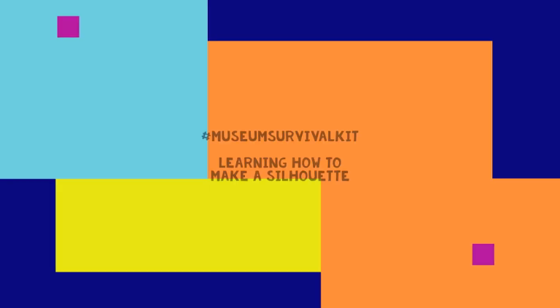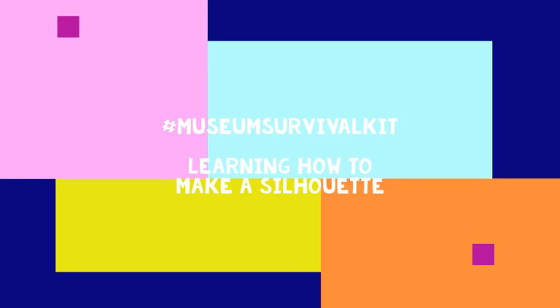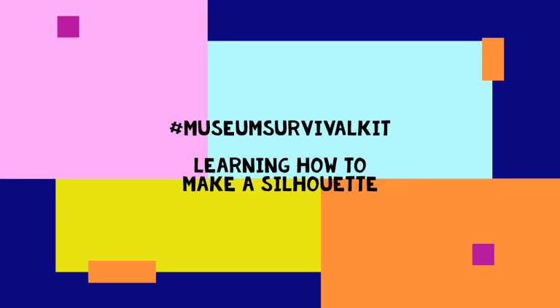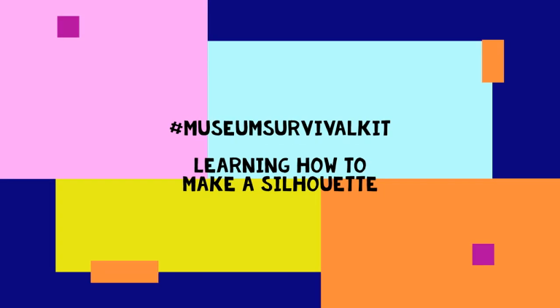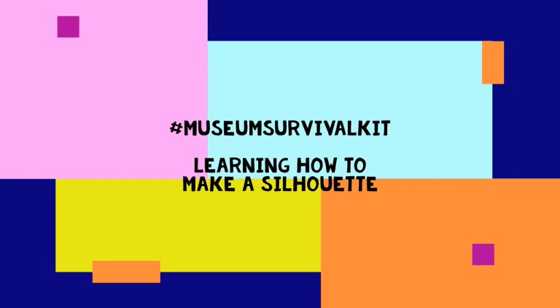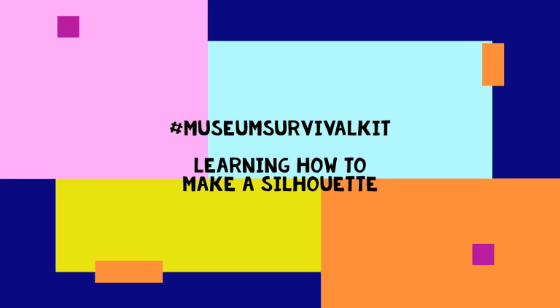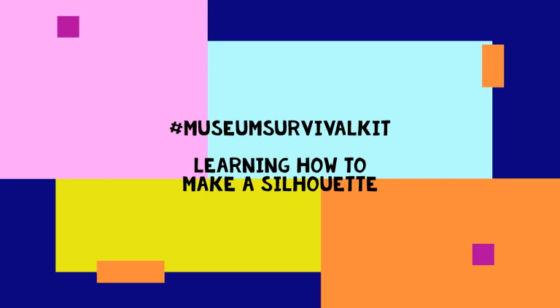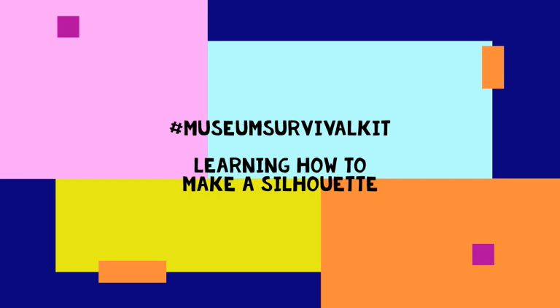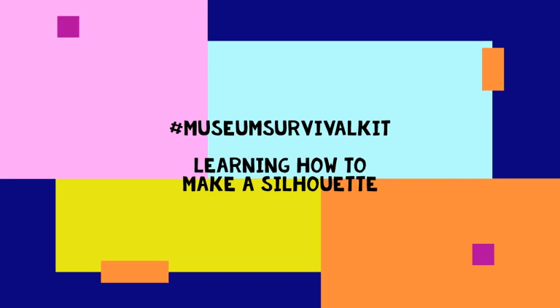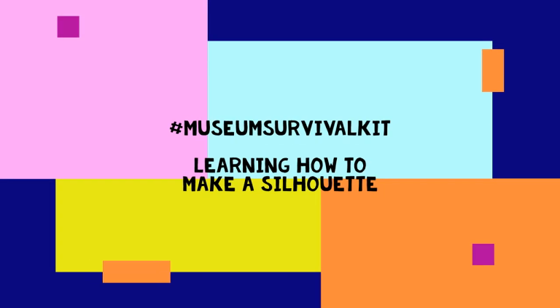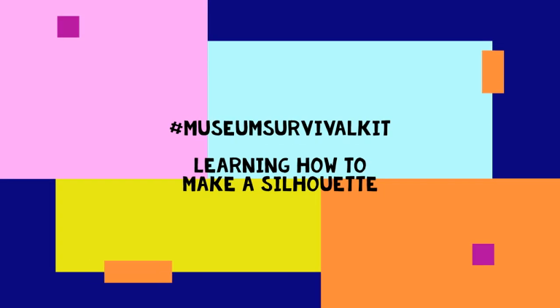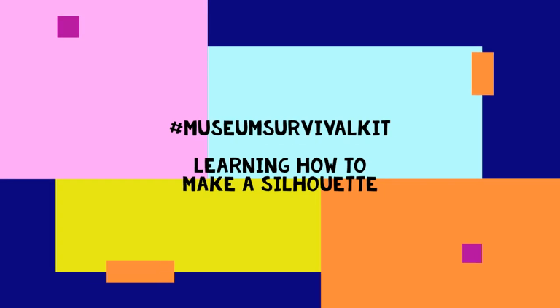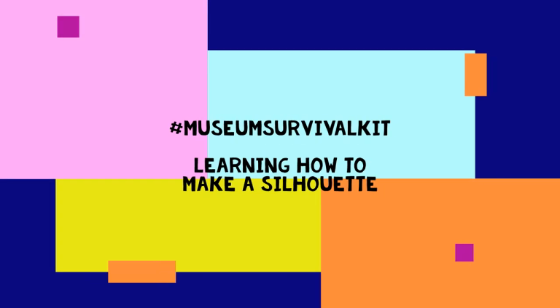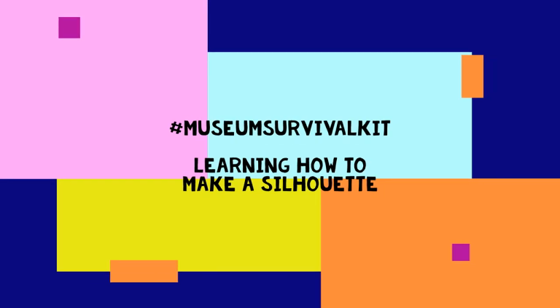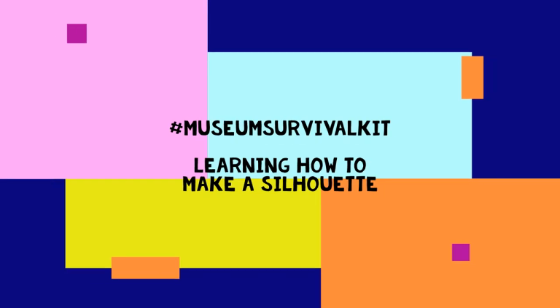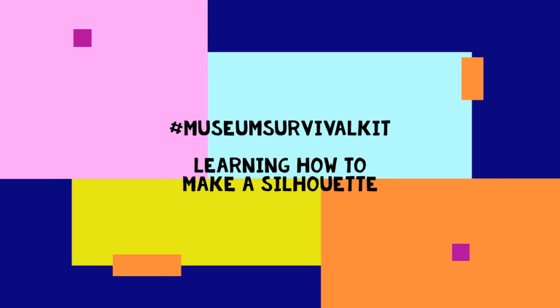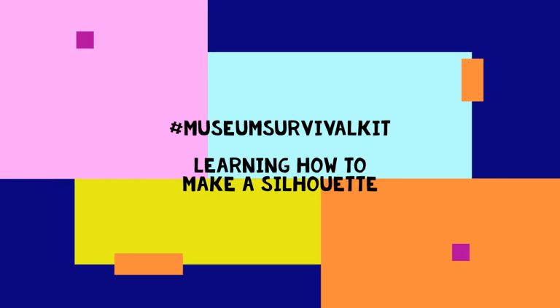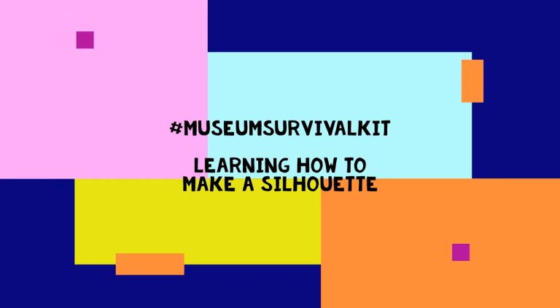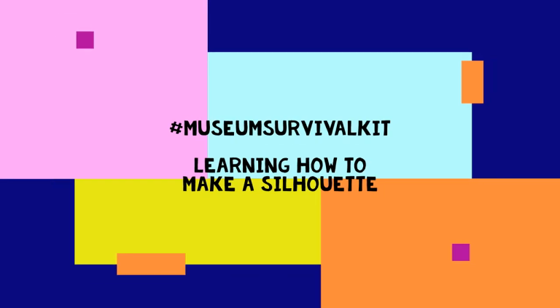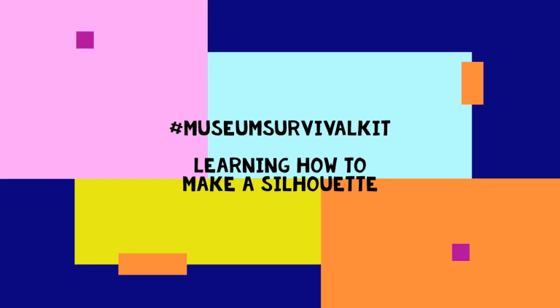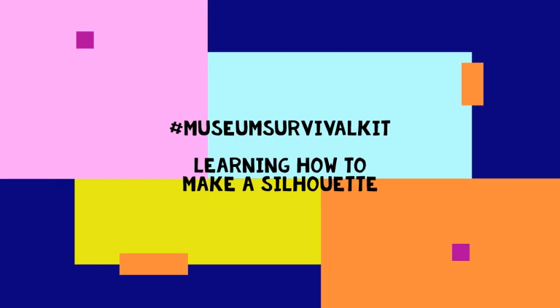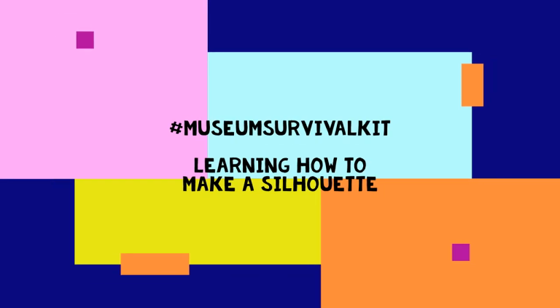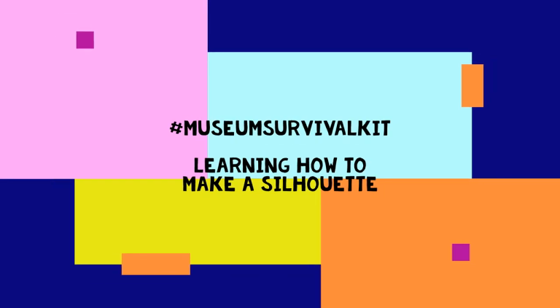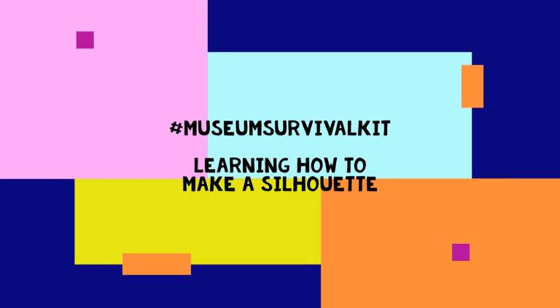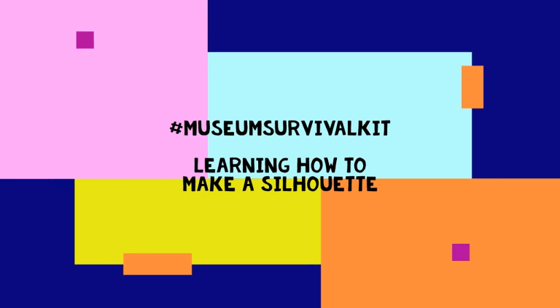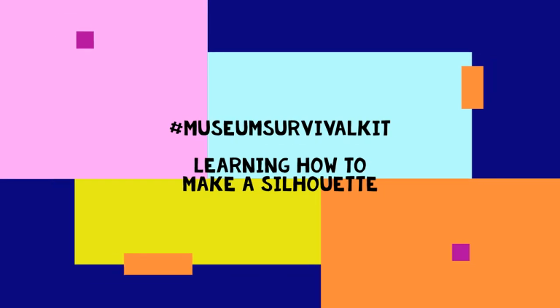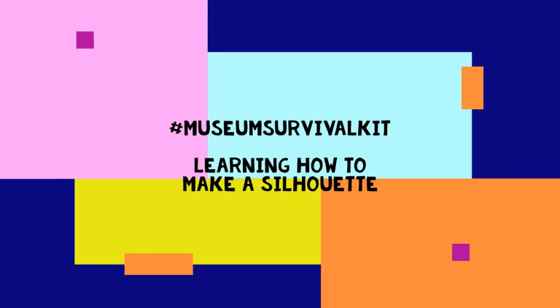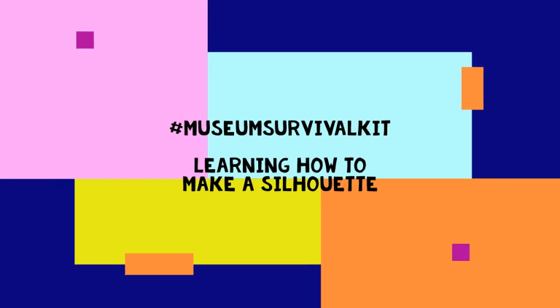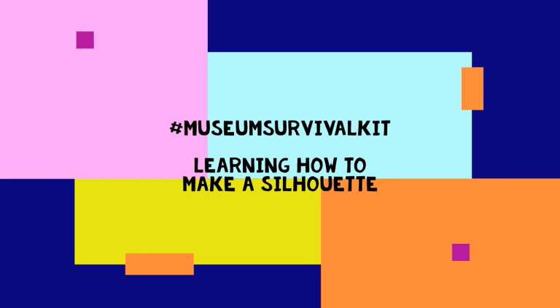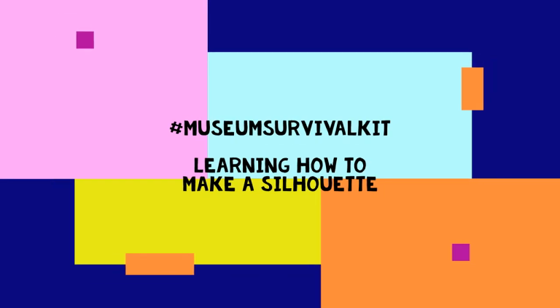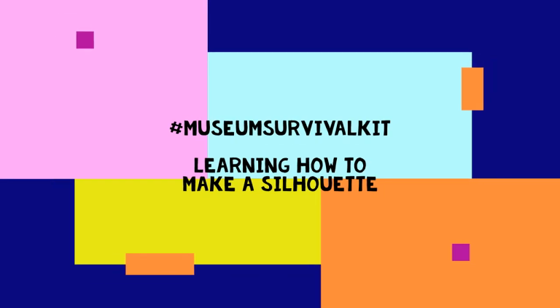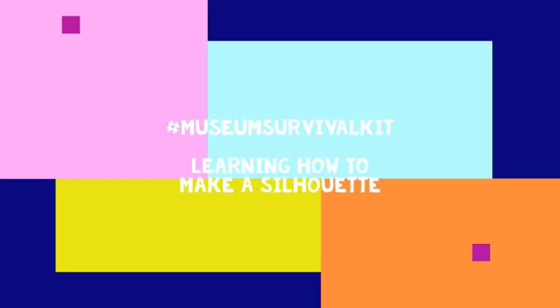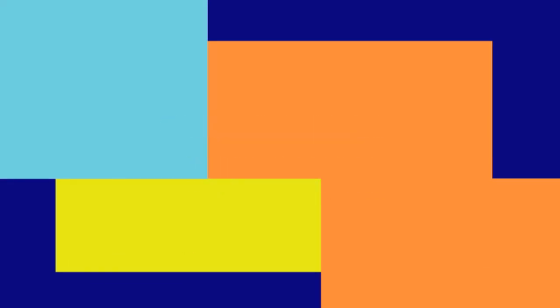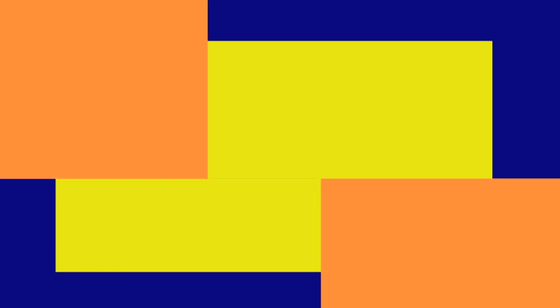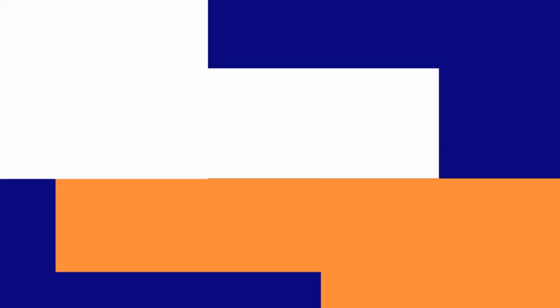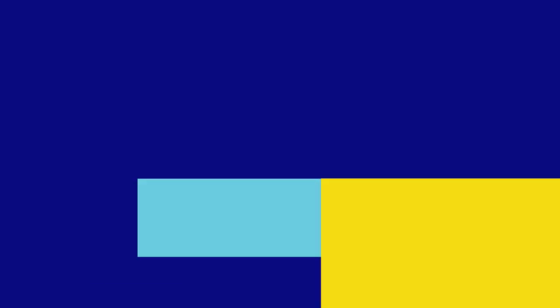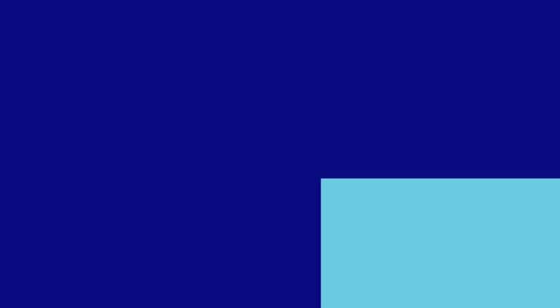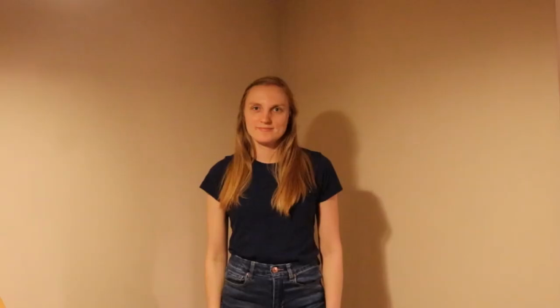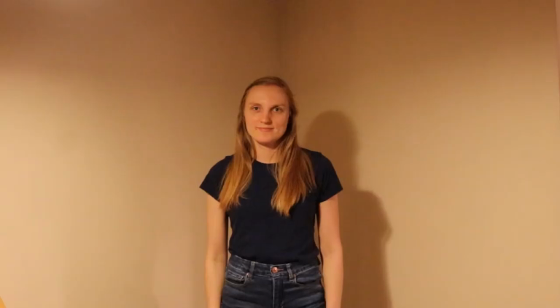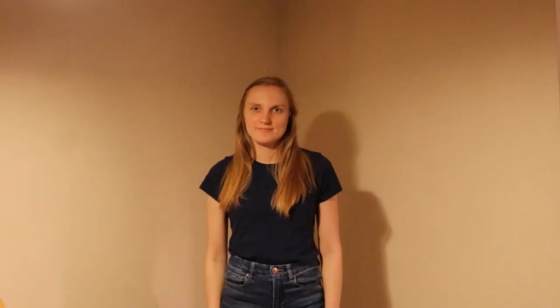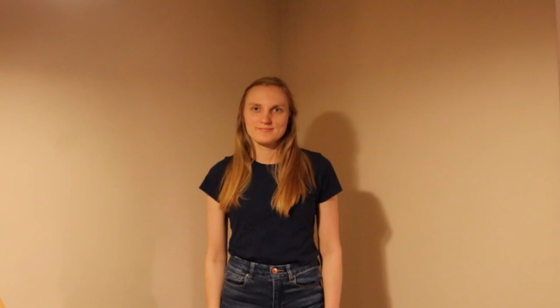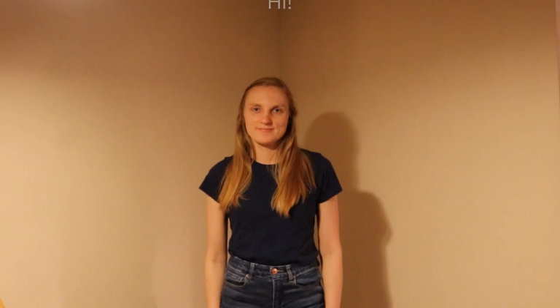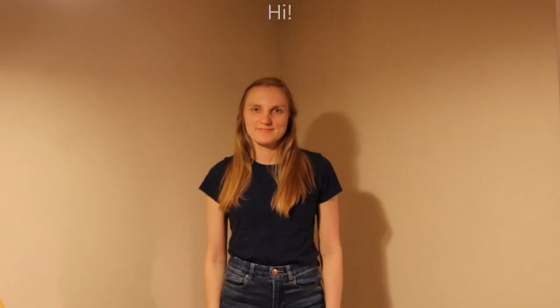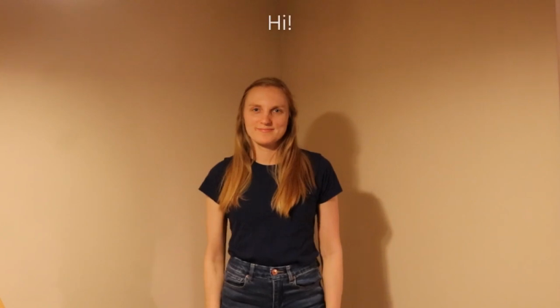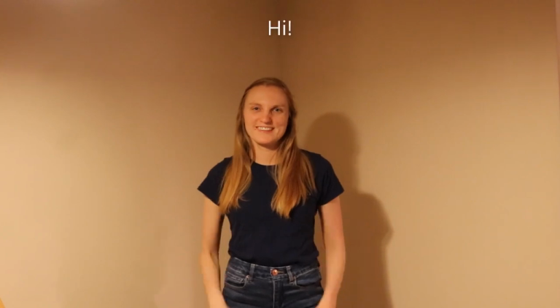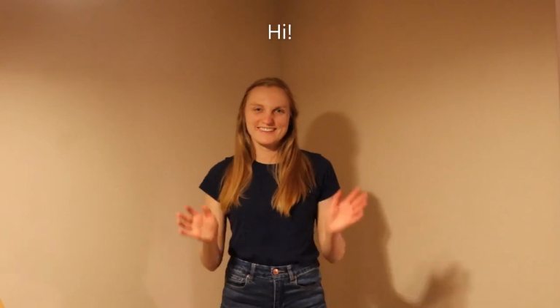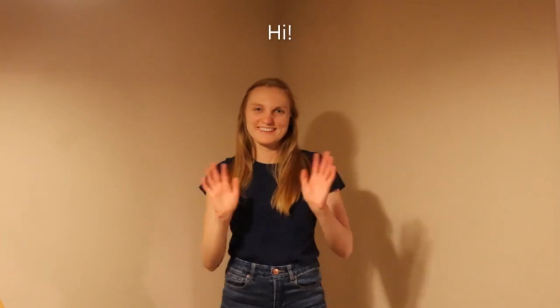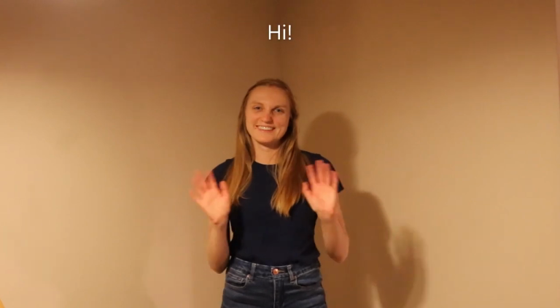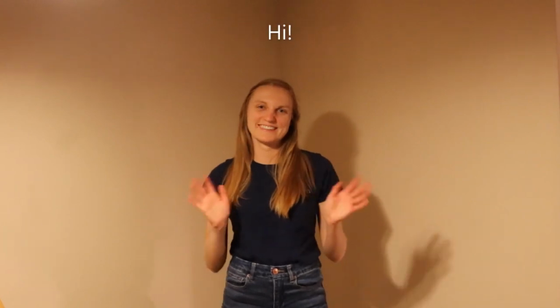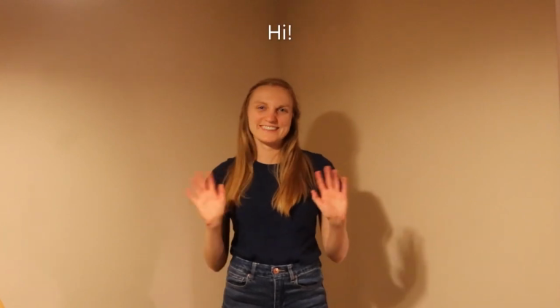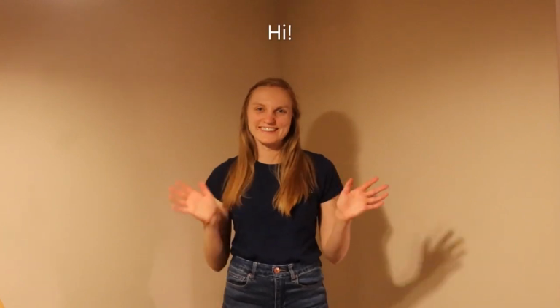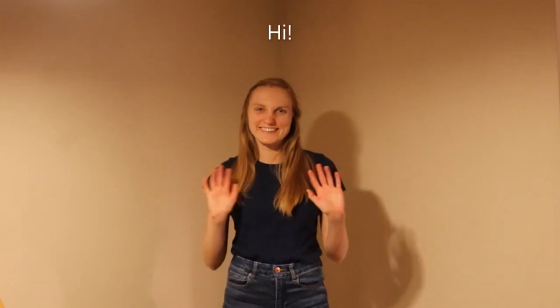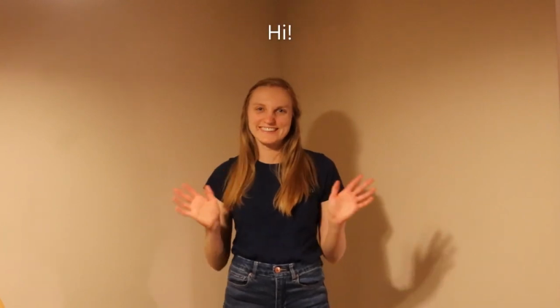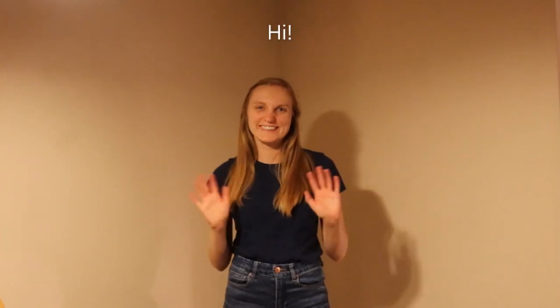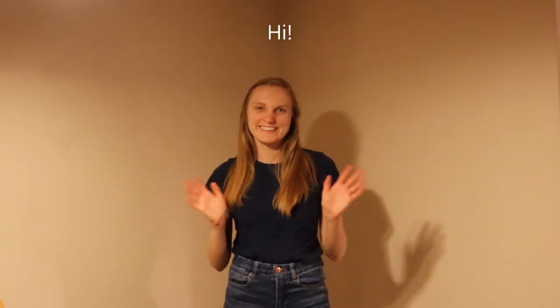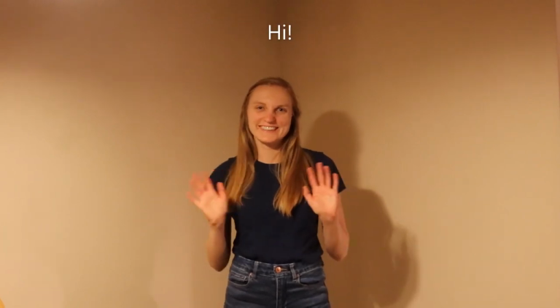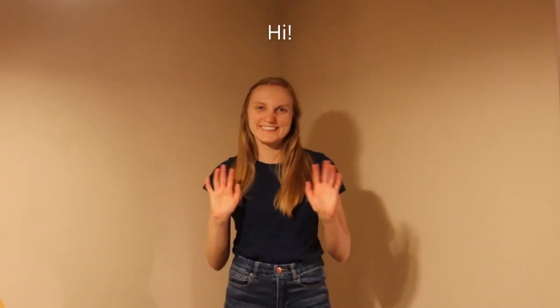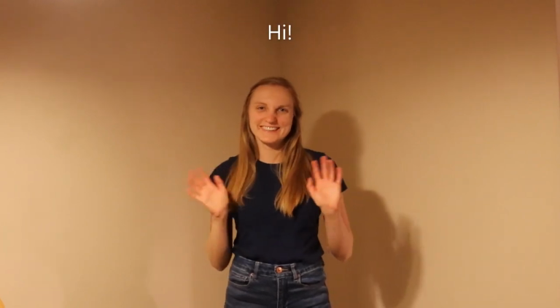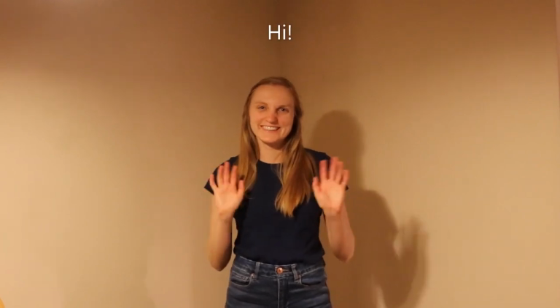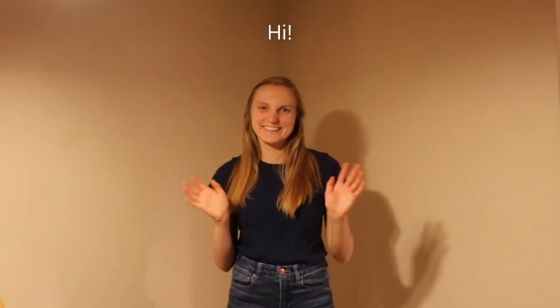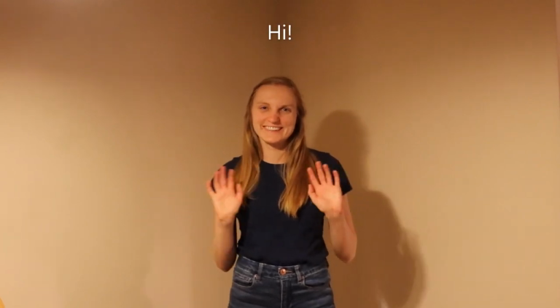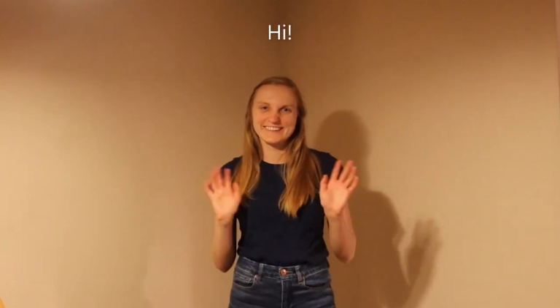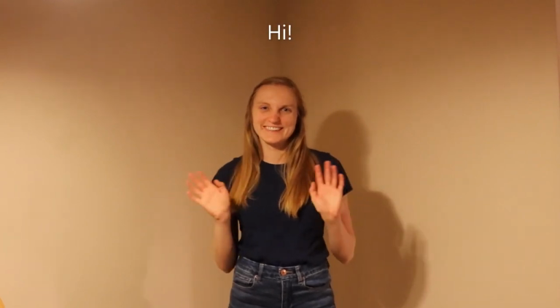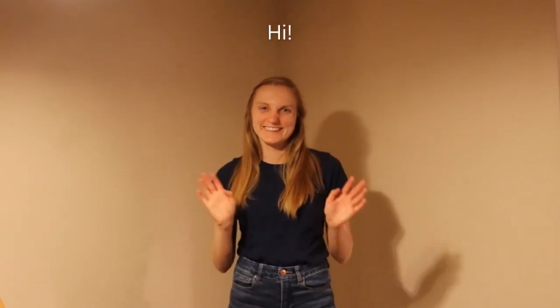Hi everyone, and welcome to our video on how to make a silhouette at home. My name is Hannah, and I'll be guiding you through the project step-by-step.